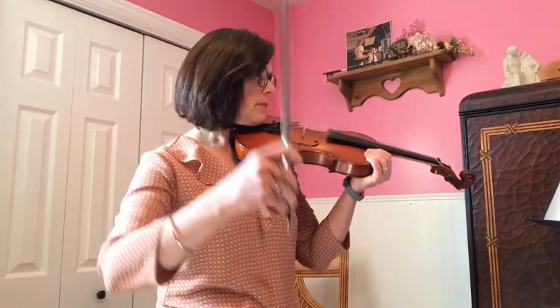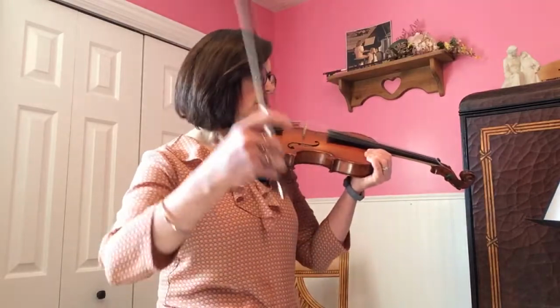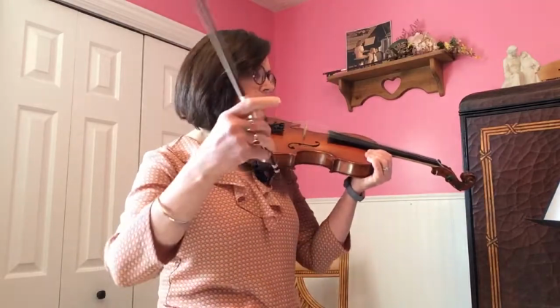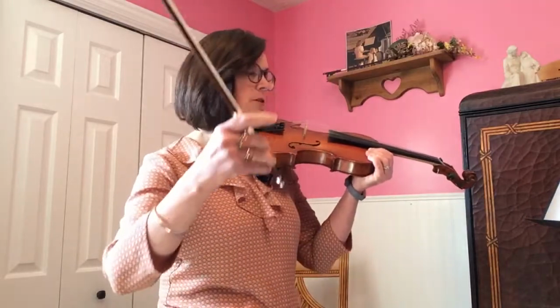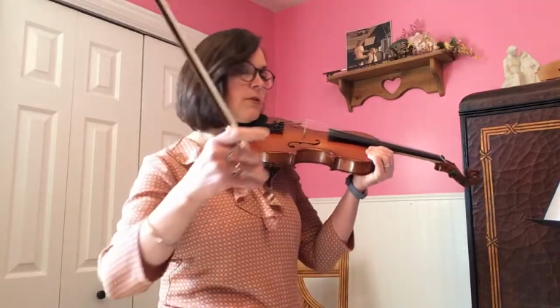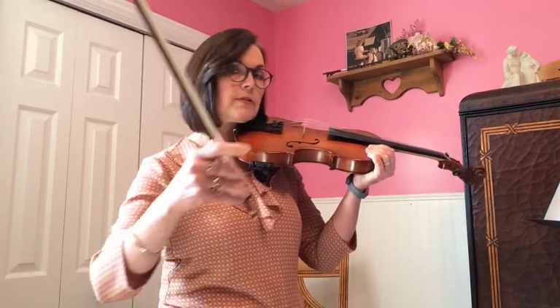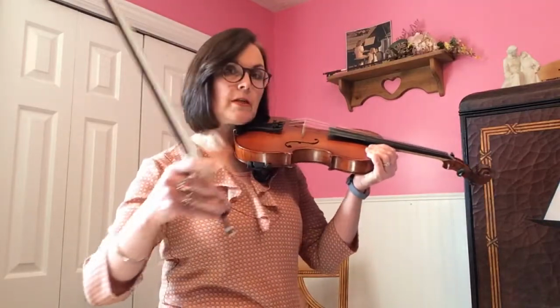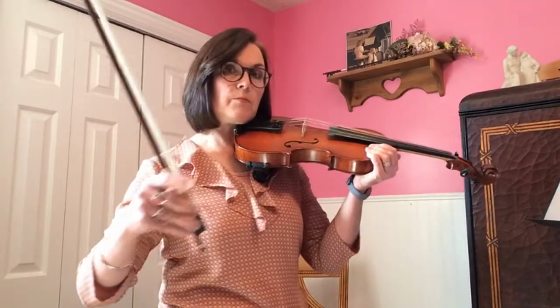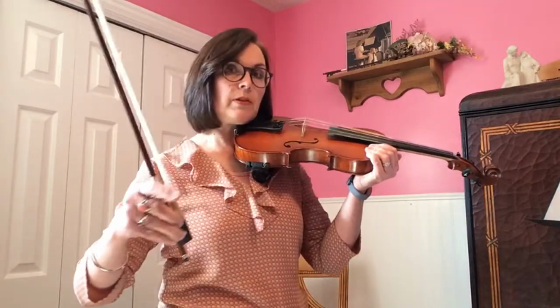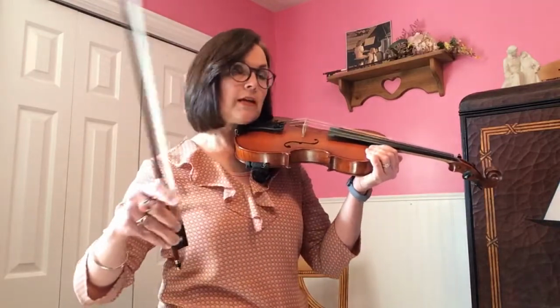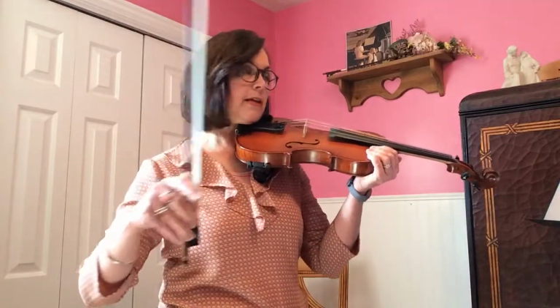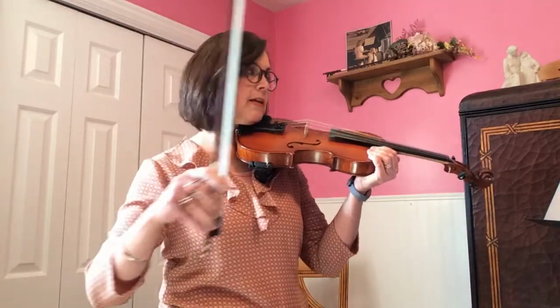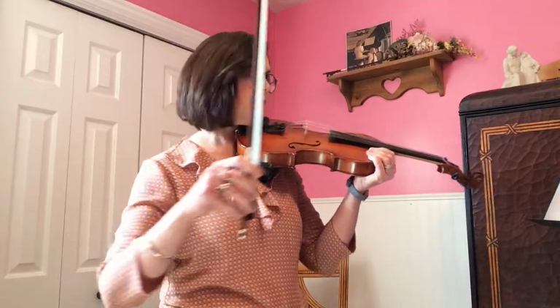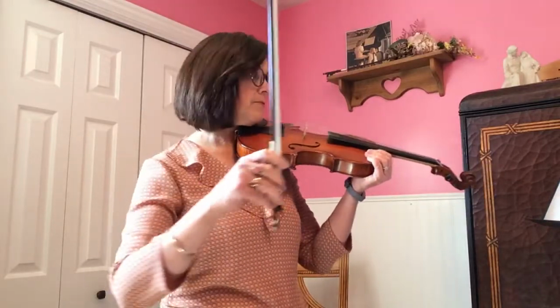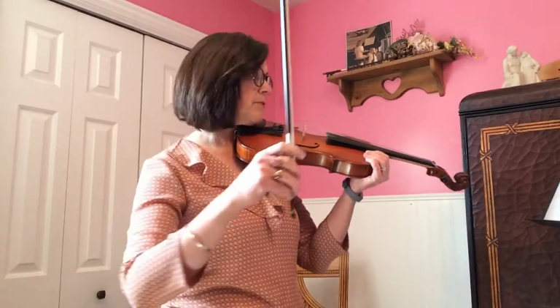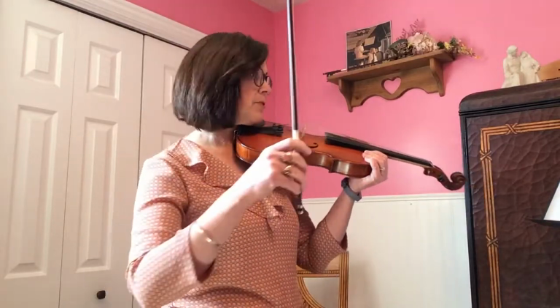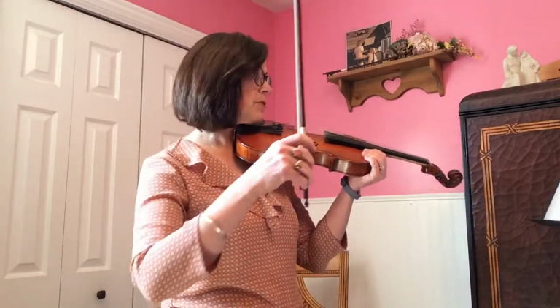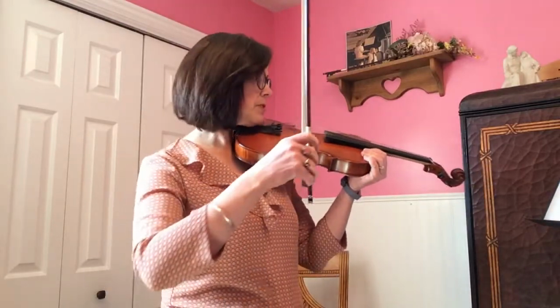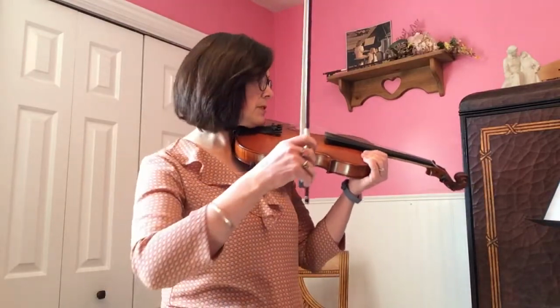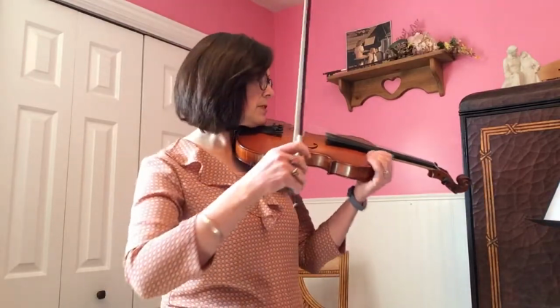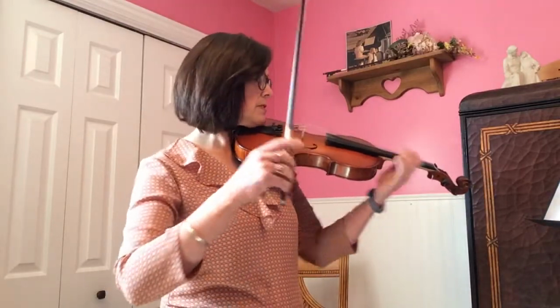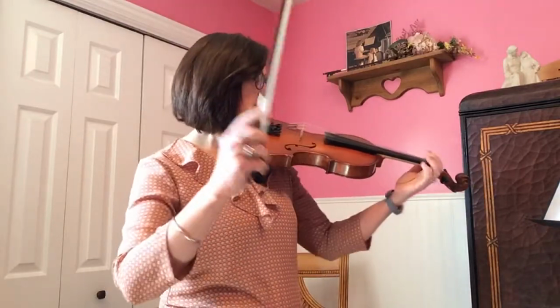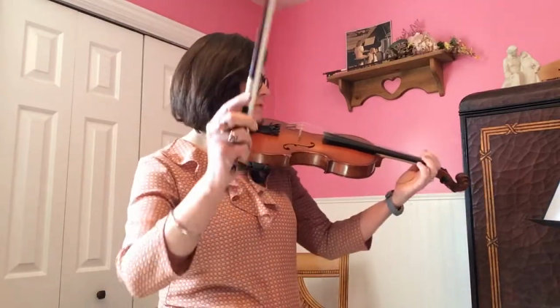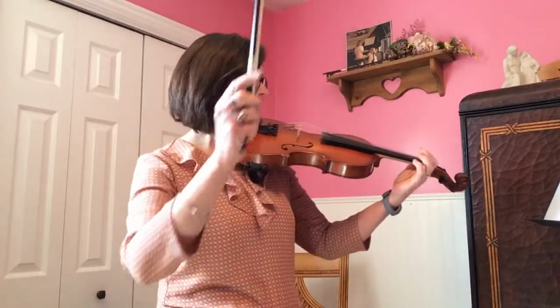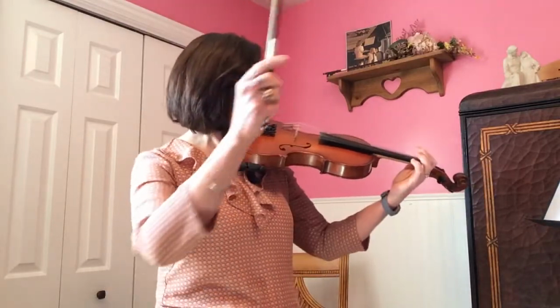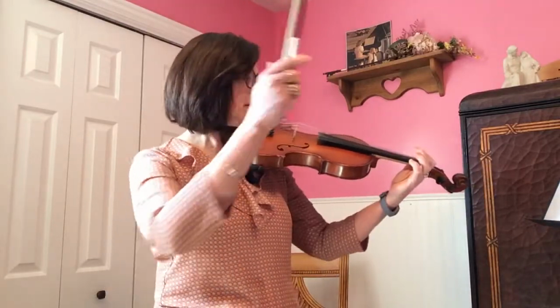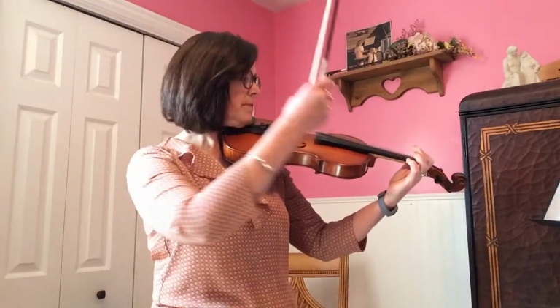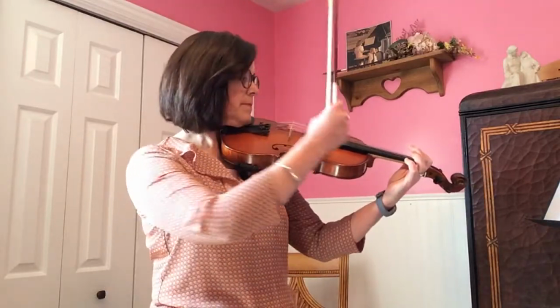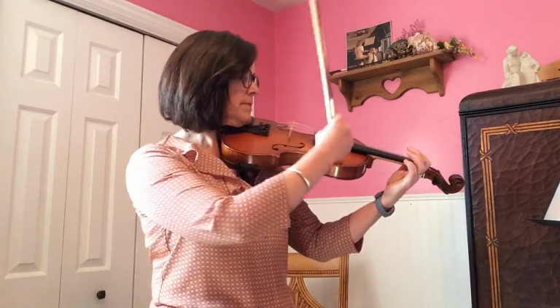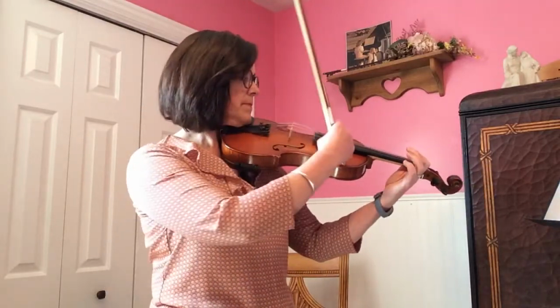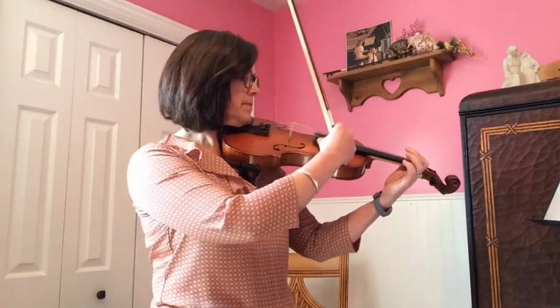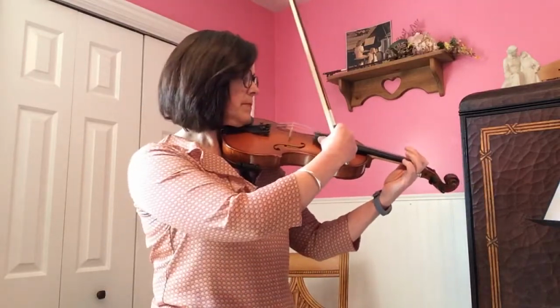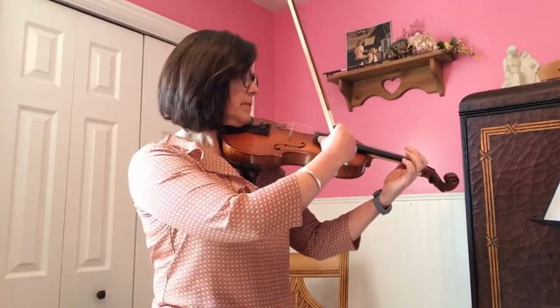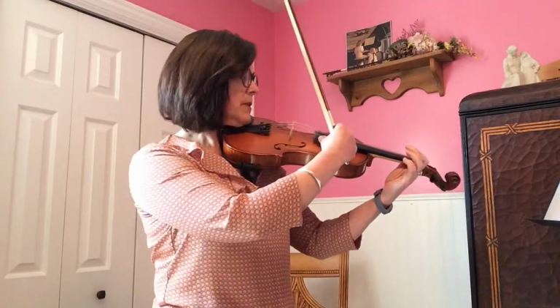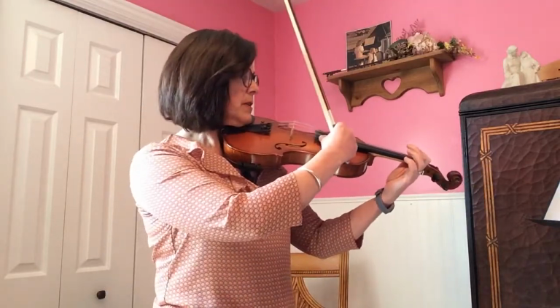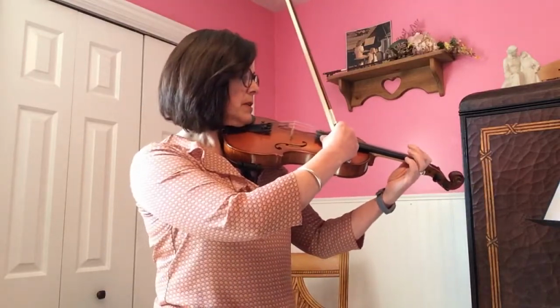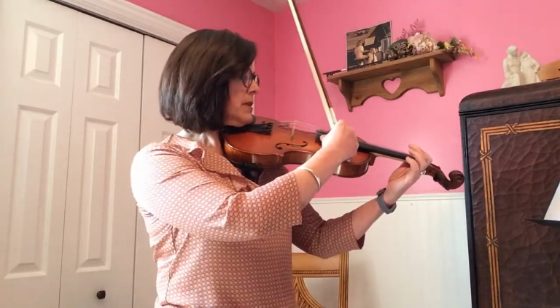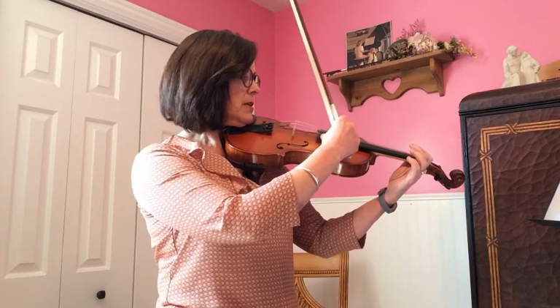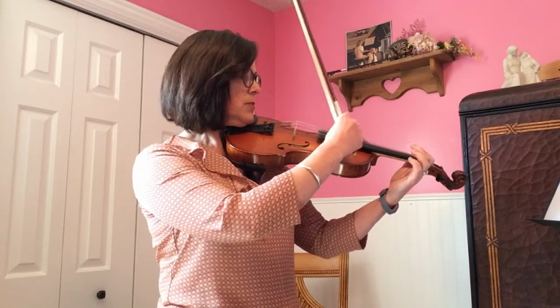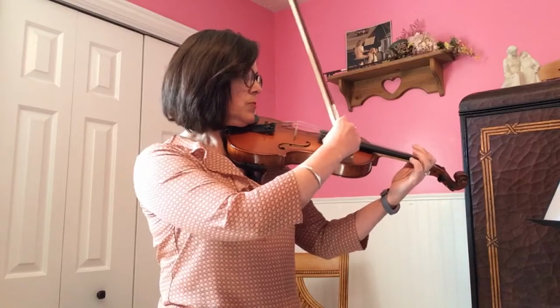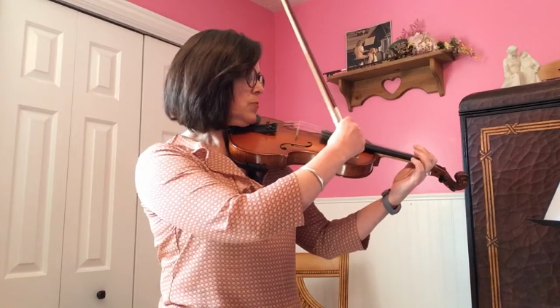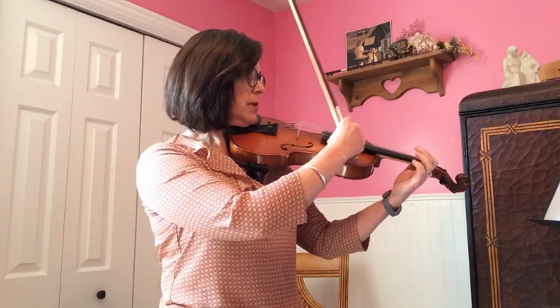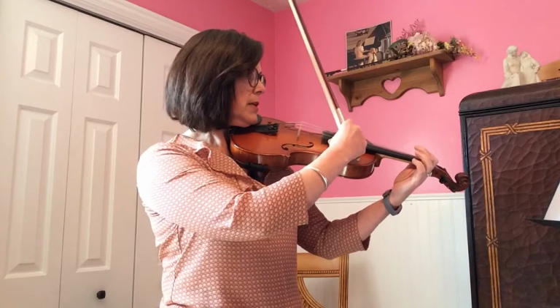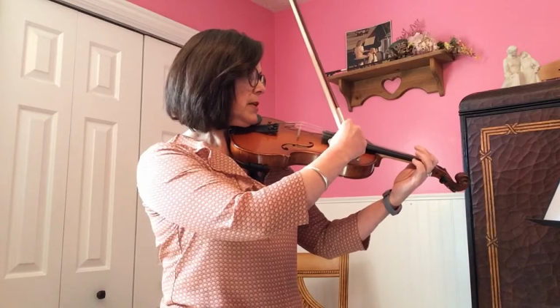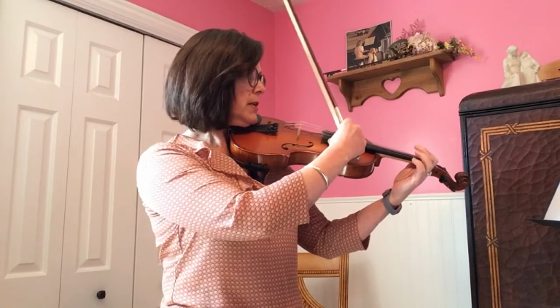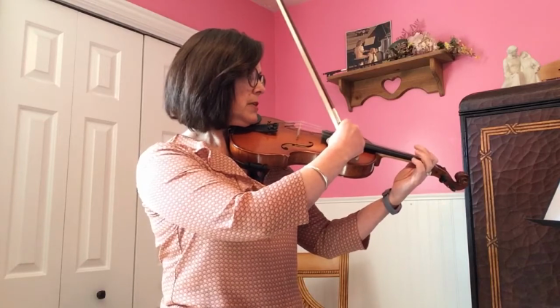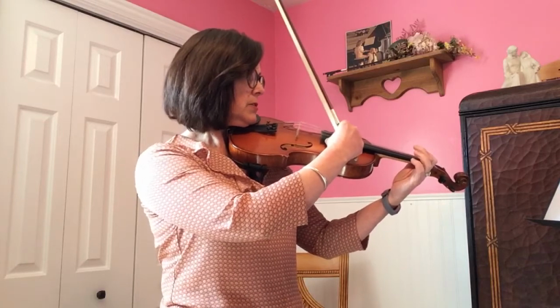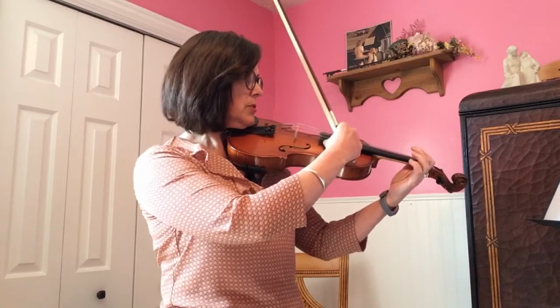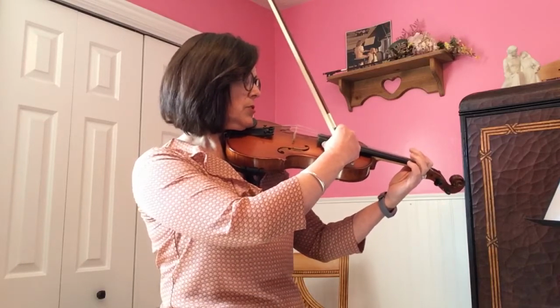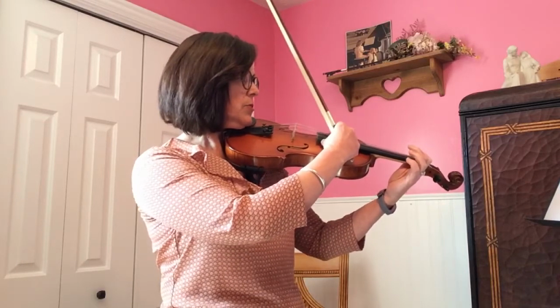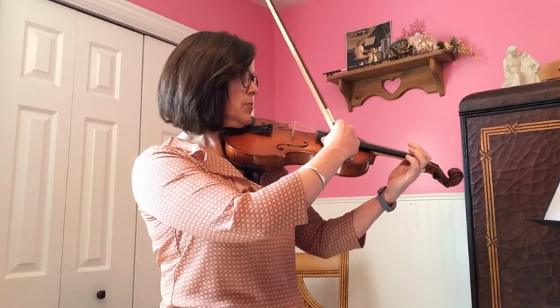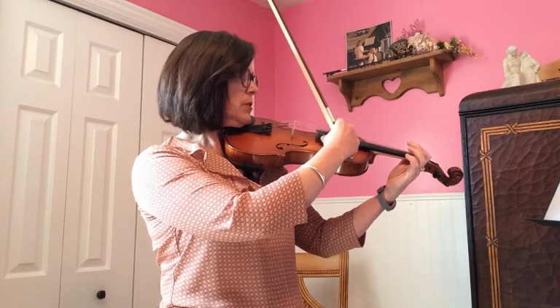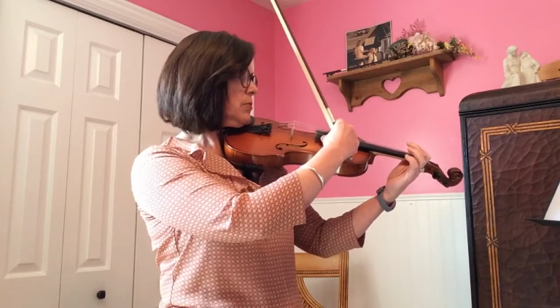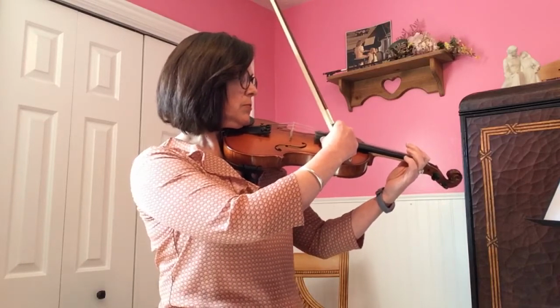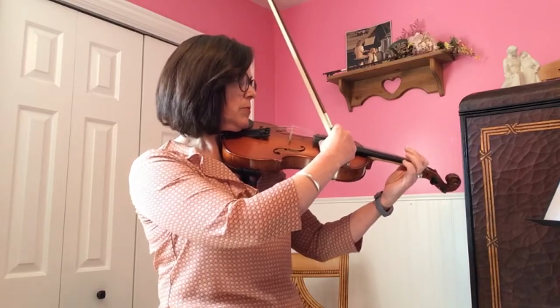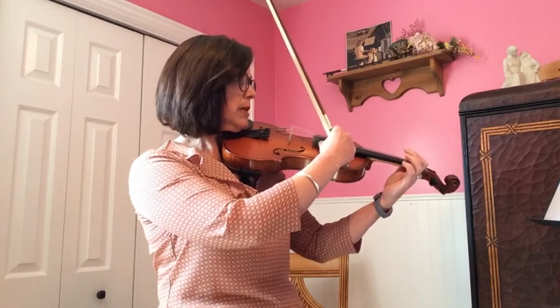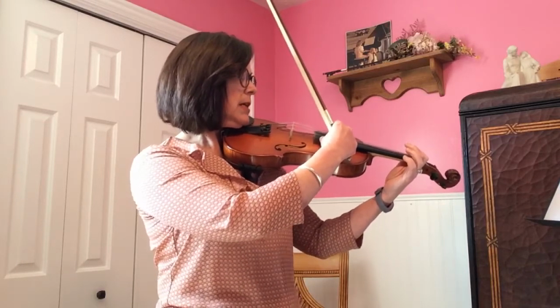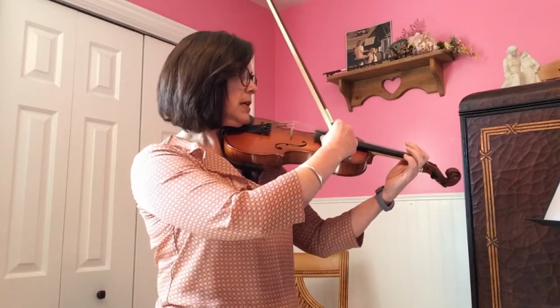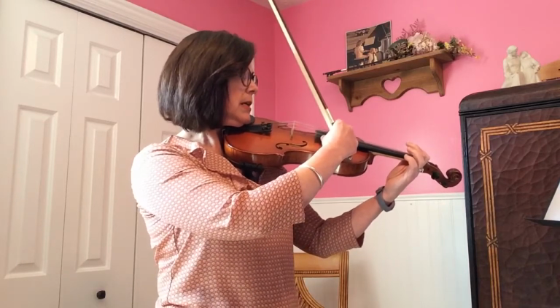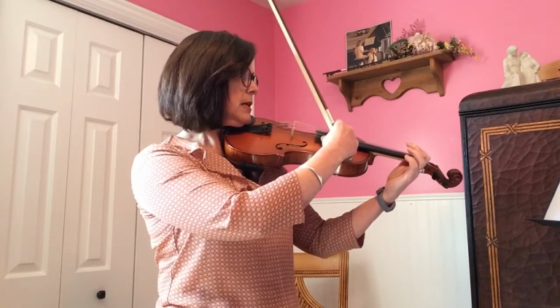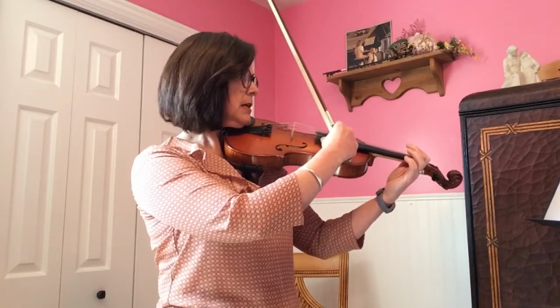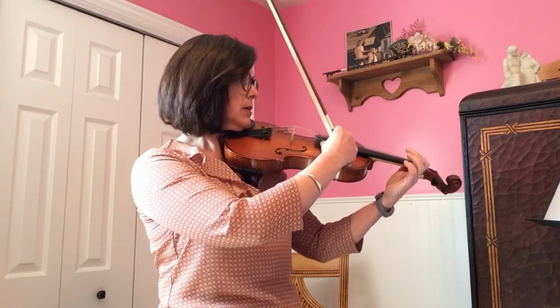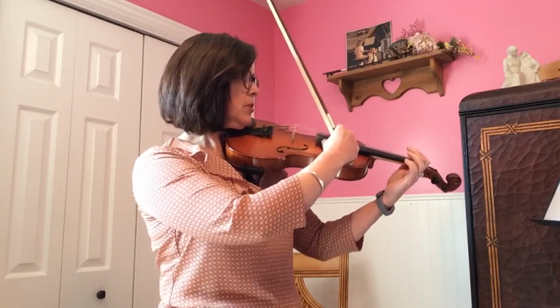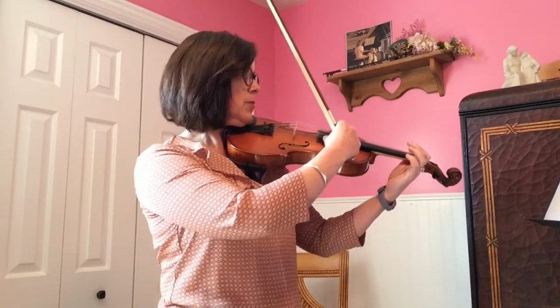Notice that I'm plucking at first. Okay. One, two, ready, go.